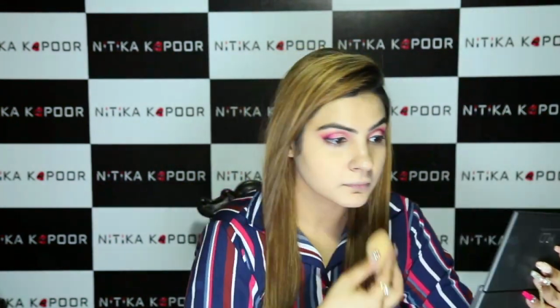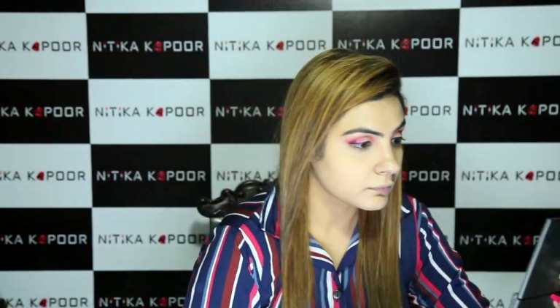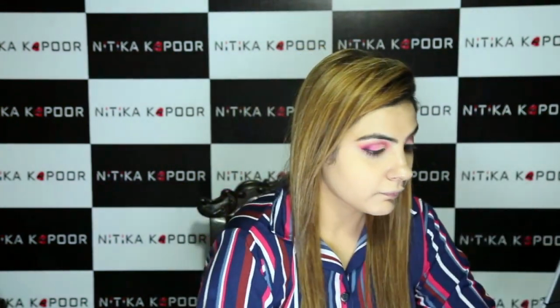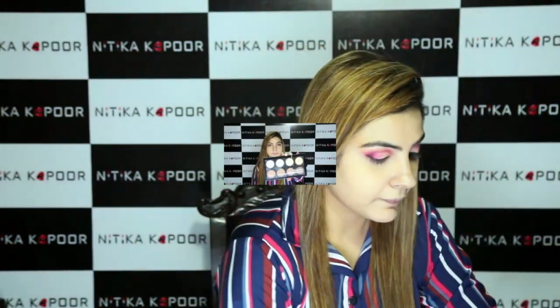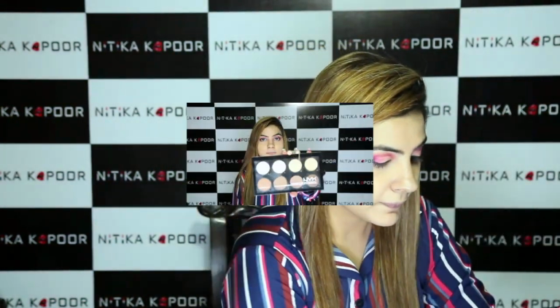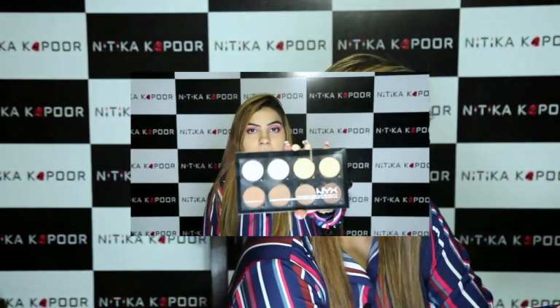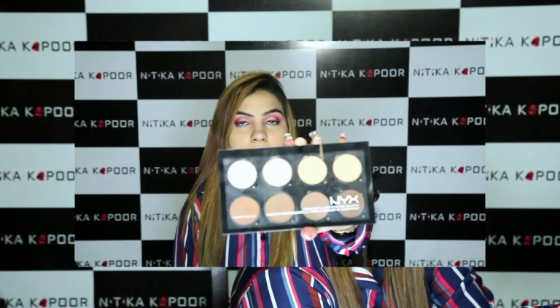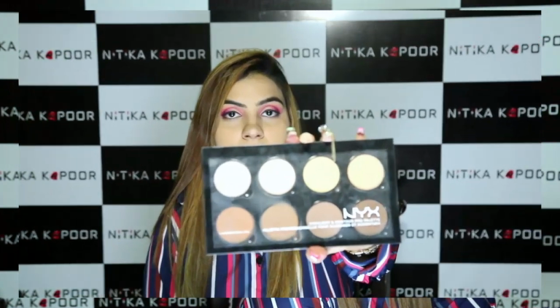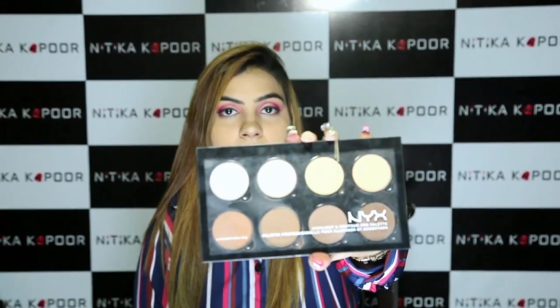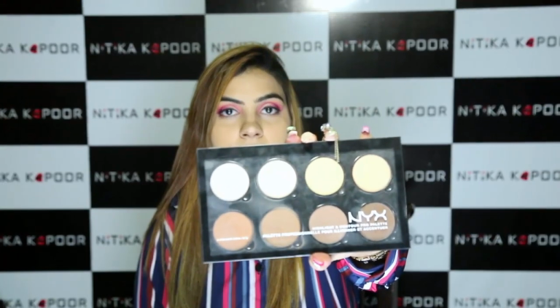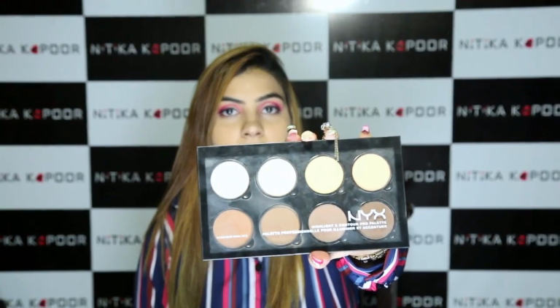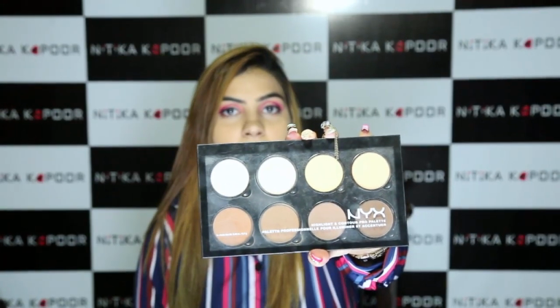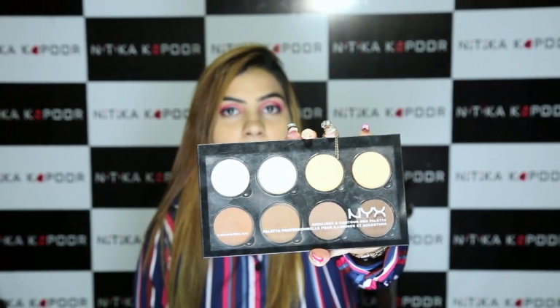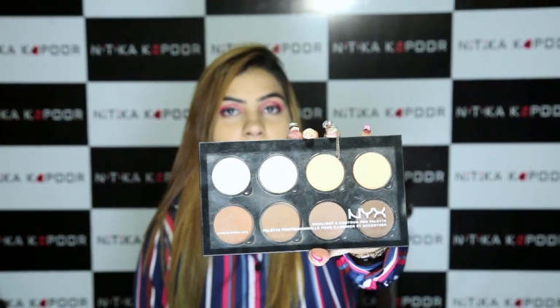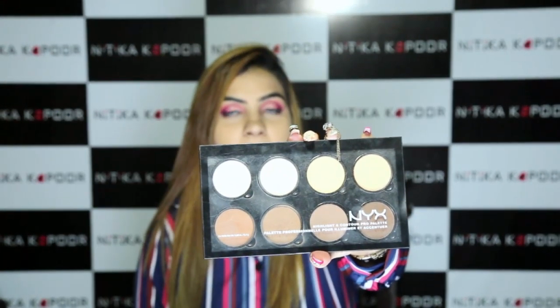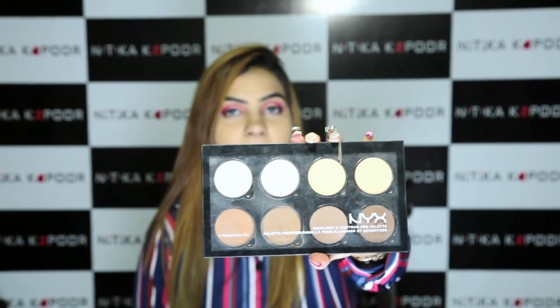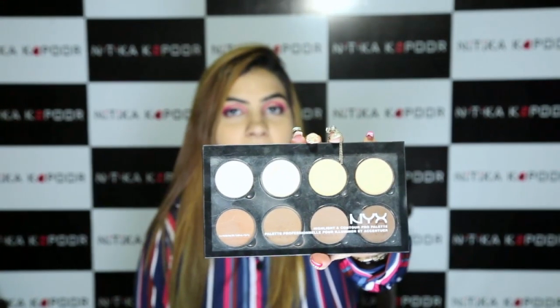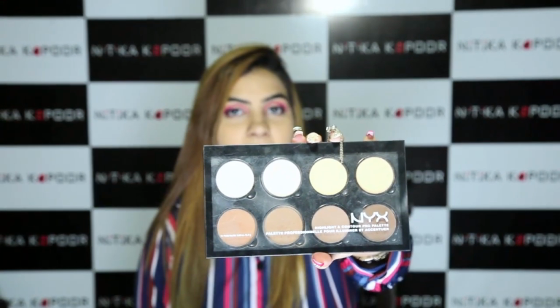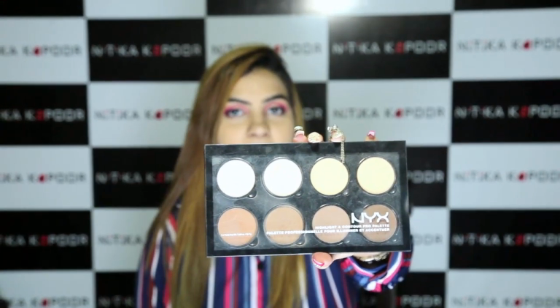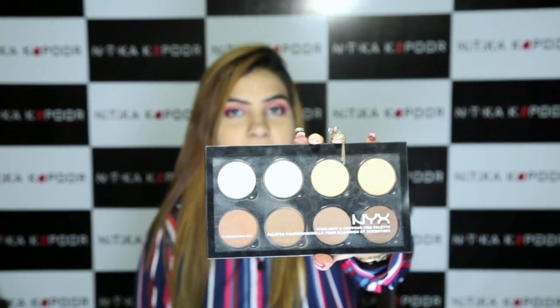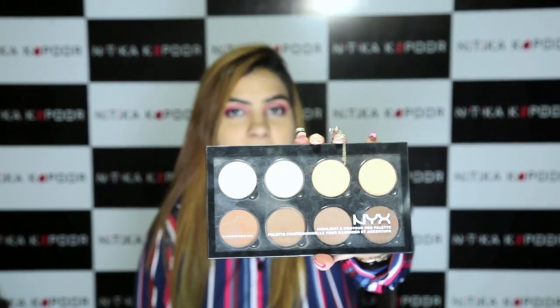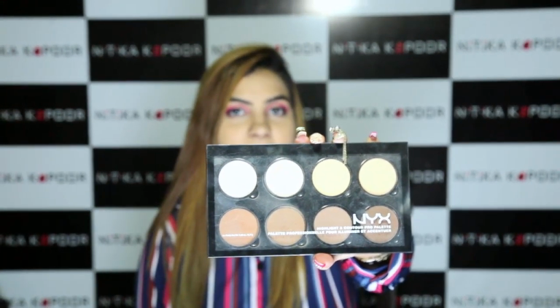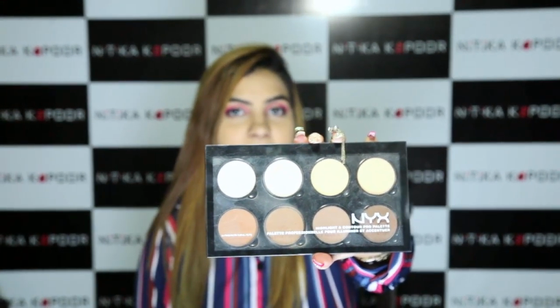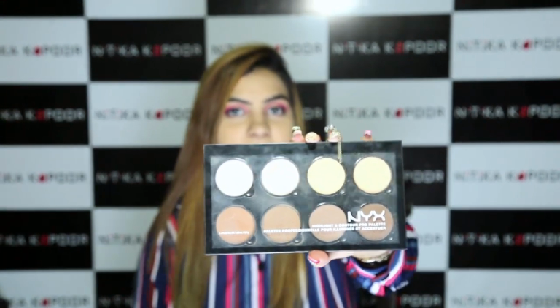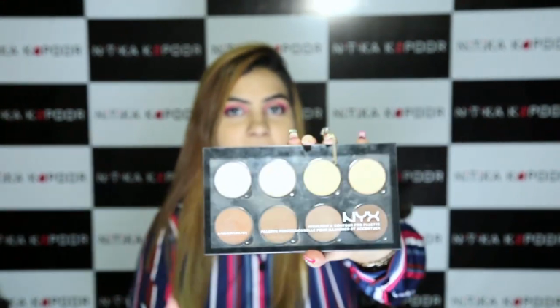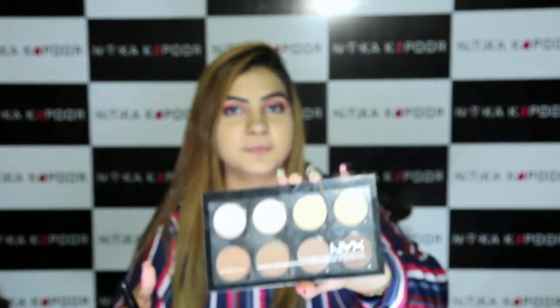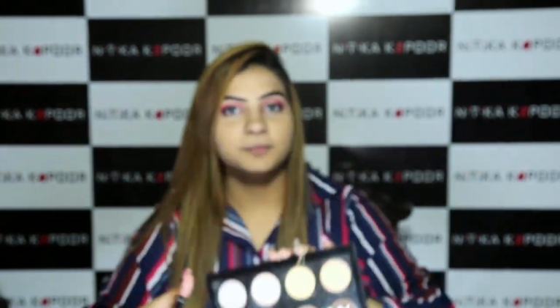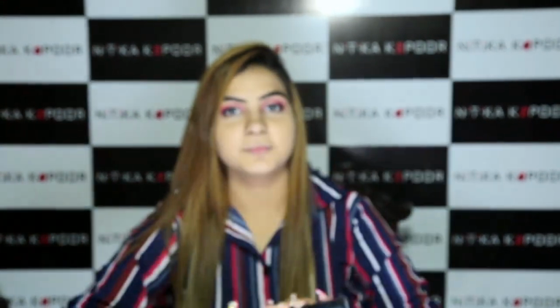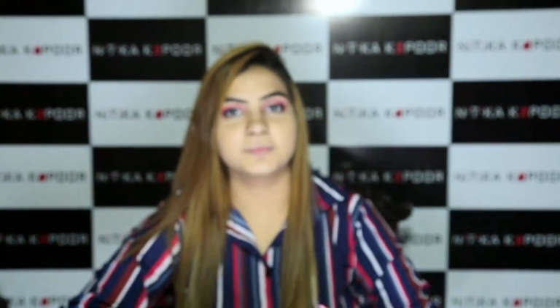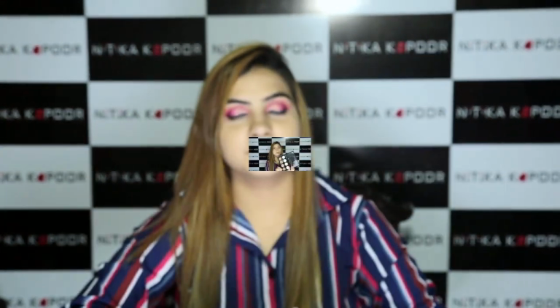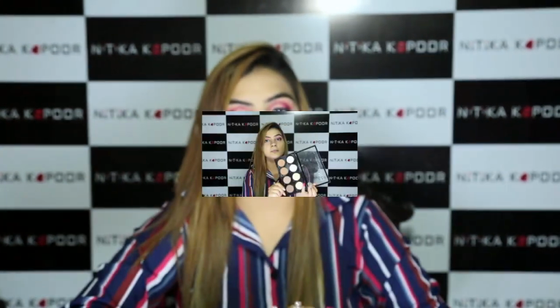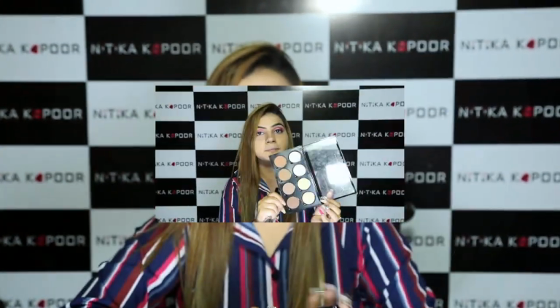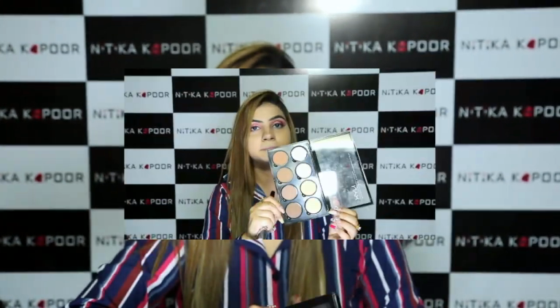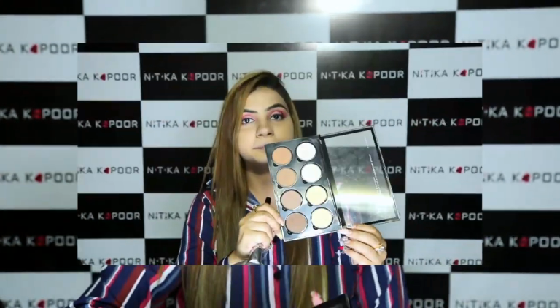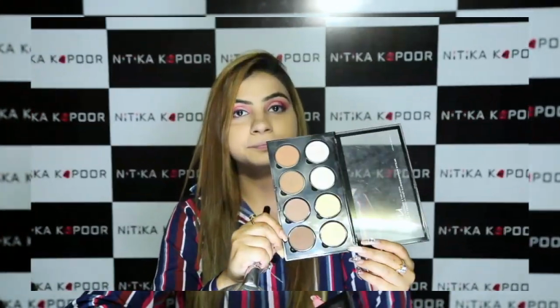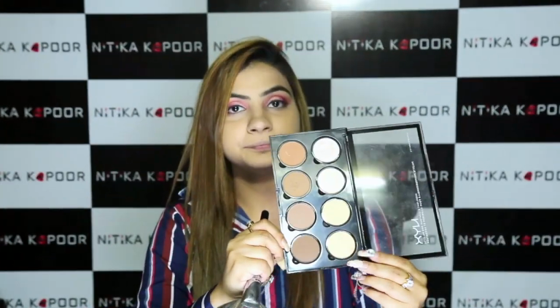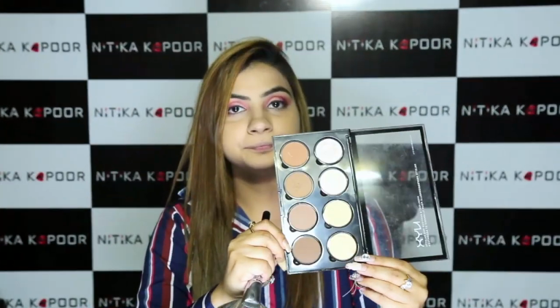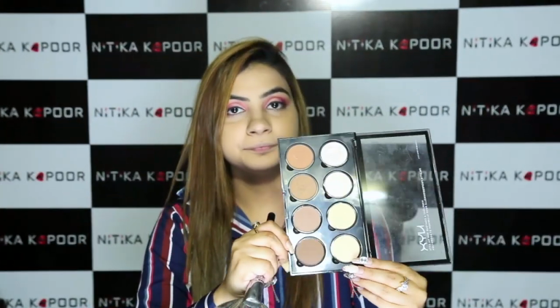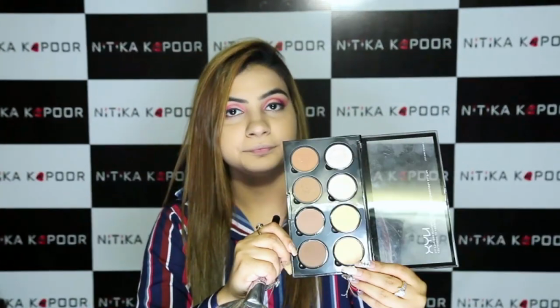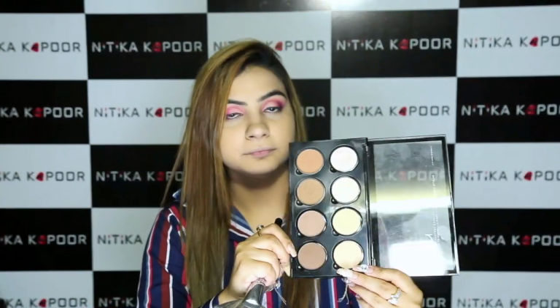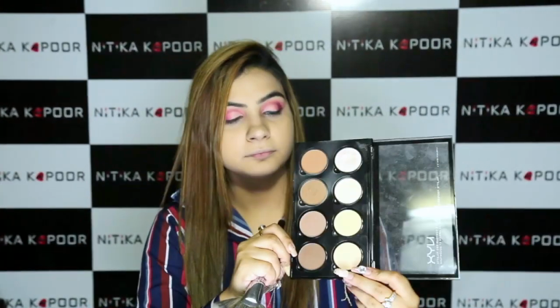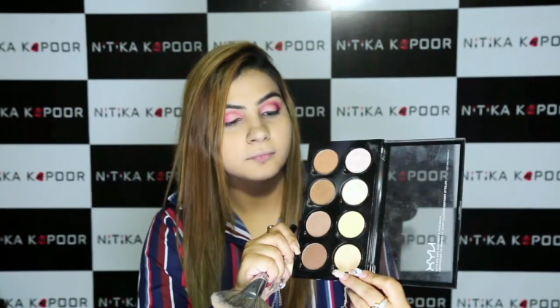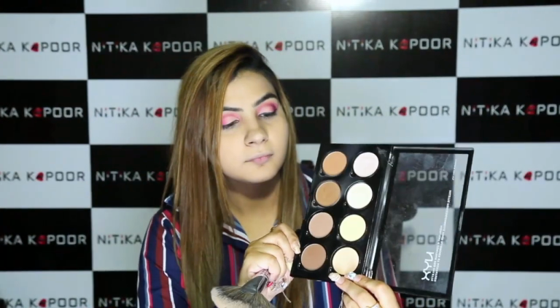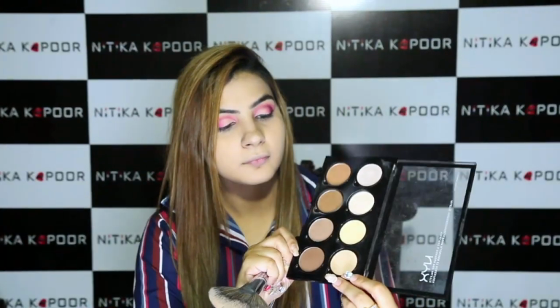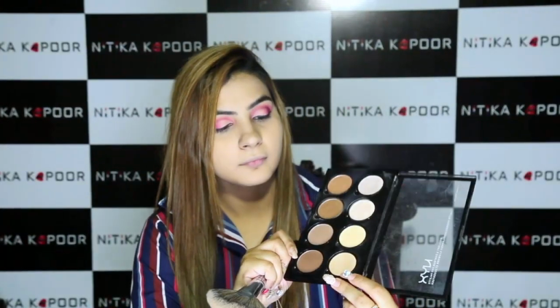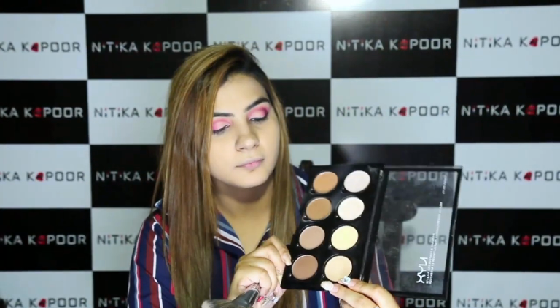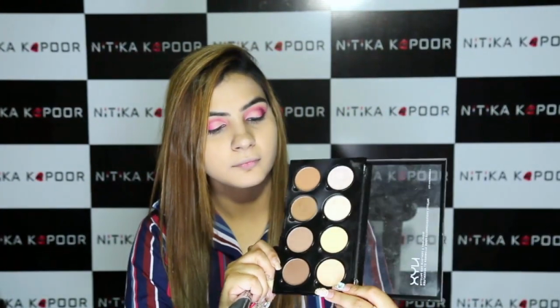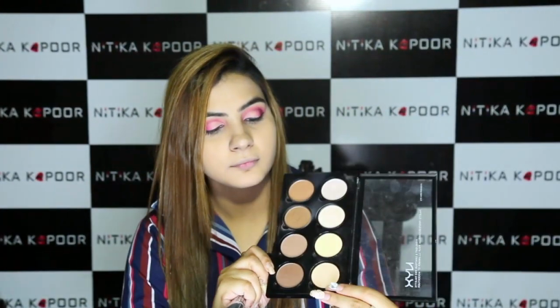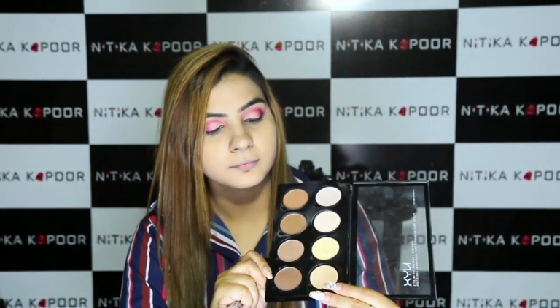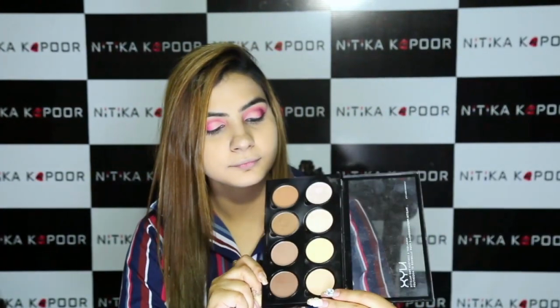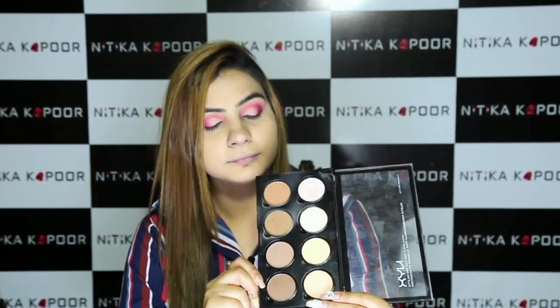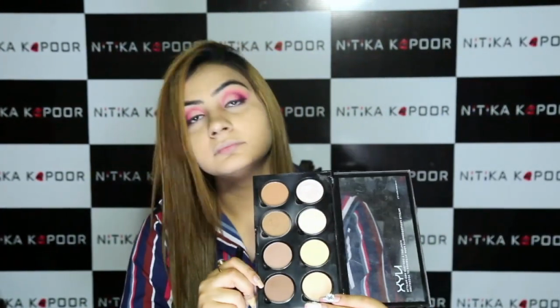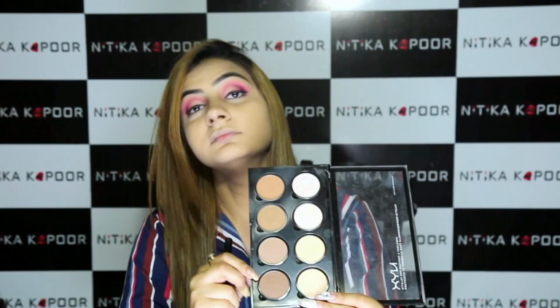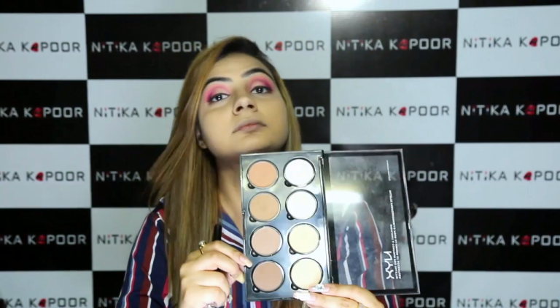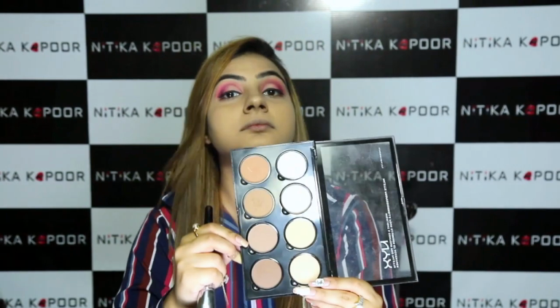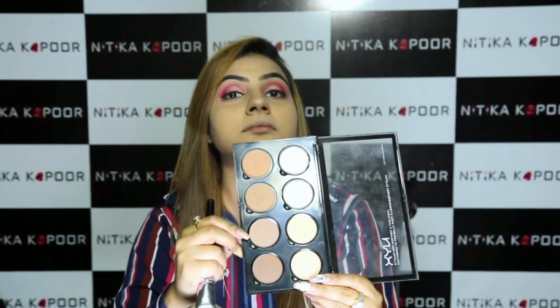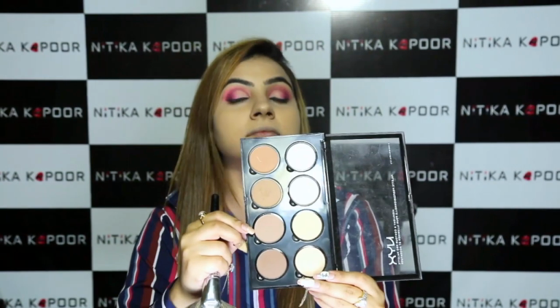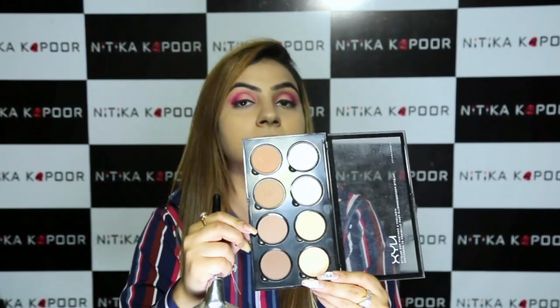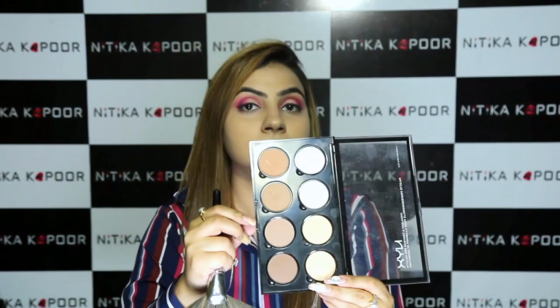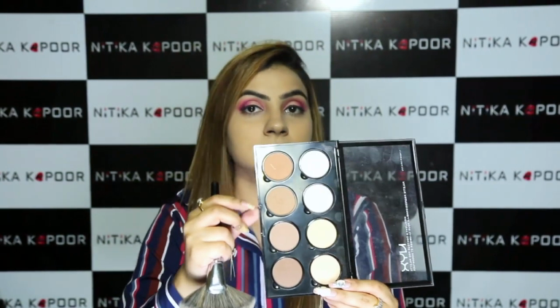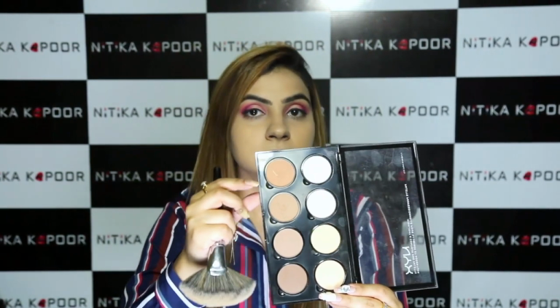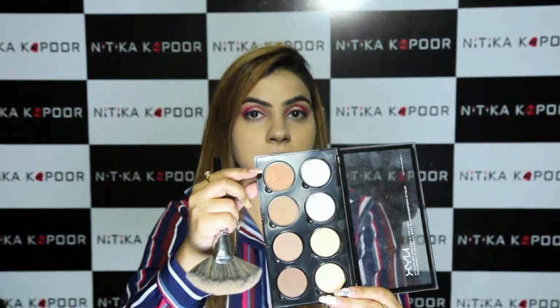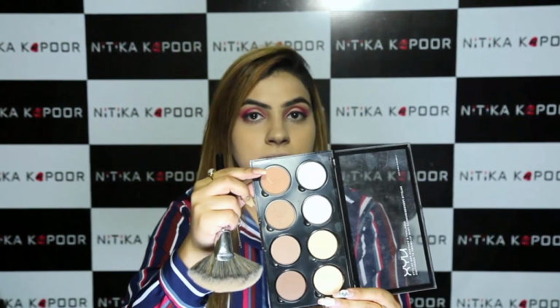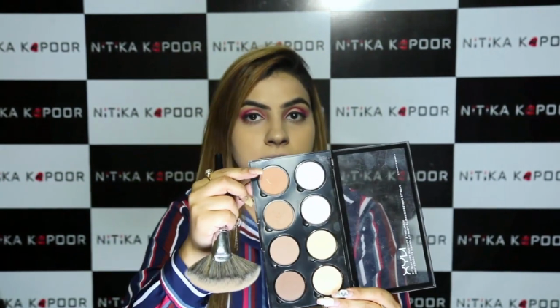For contour today I'm going to go back to the NYX contour palette. I'm going to mix these three shades to contour my face.